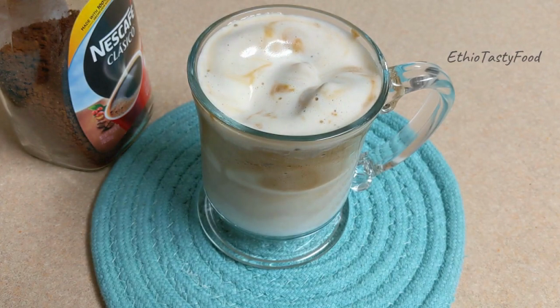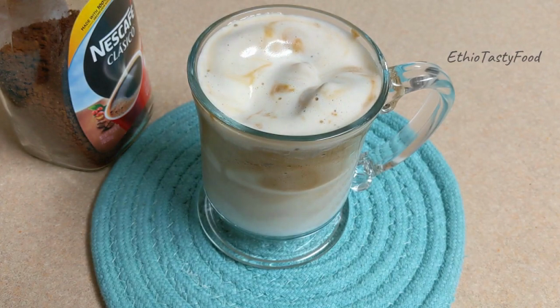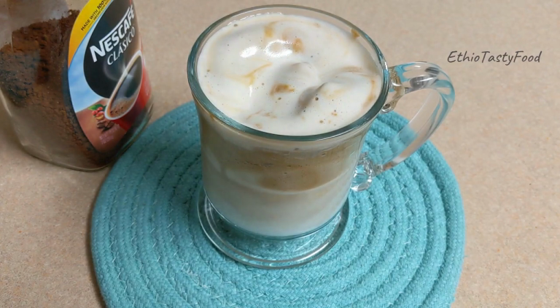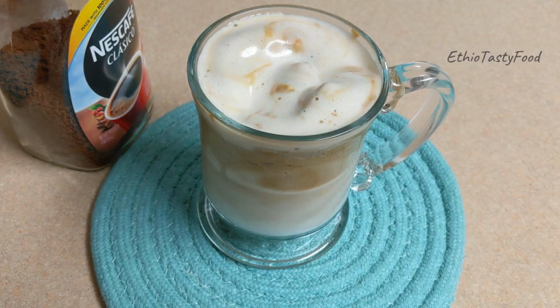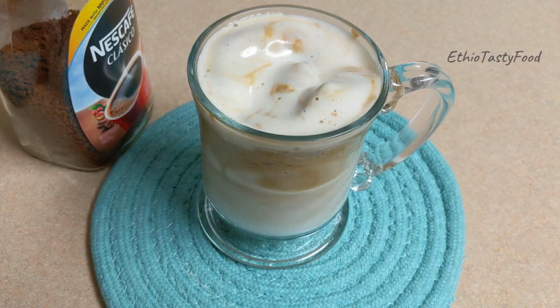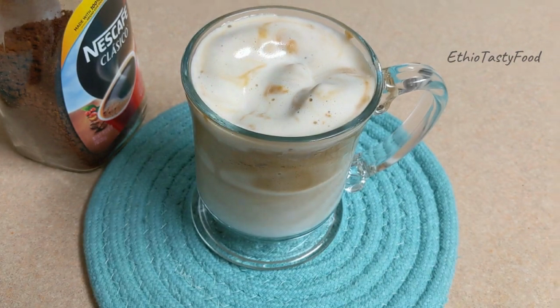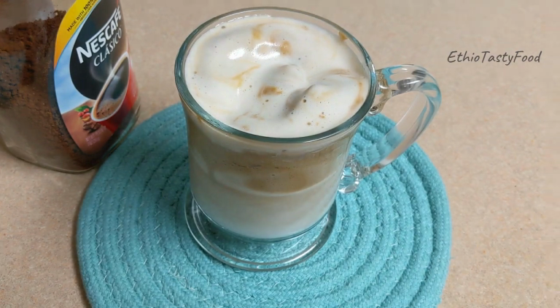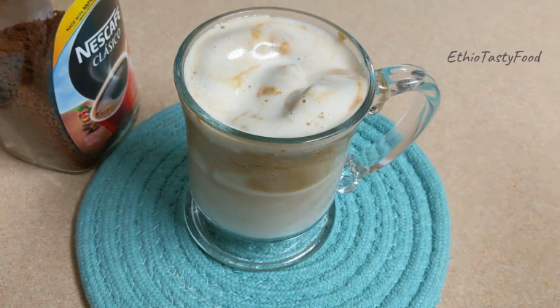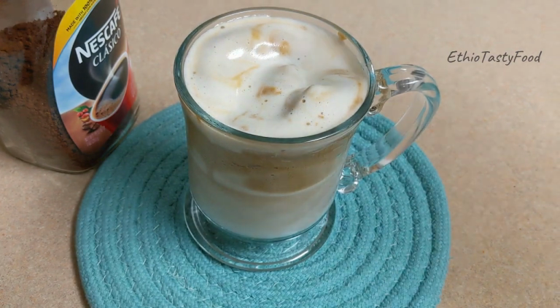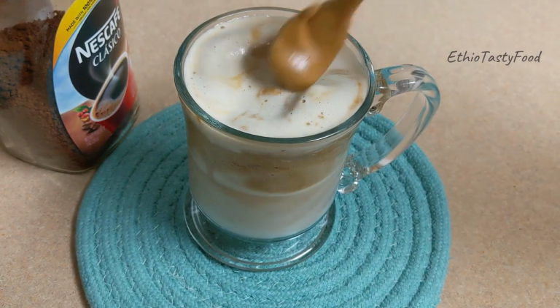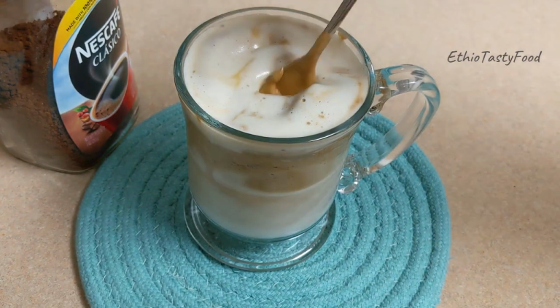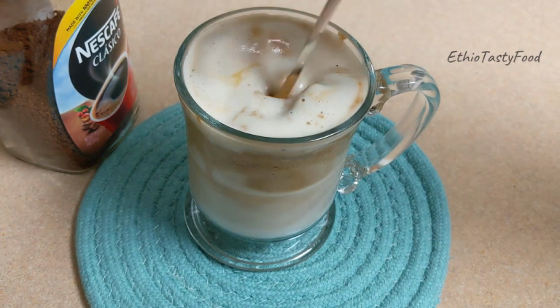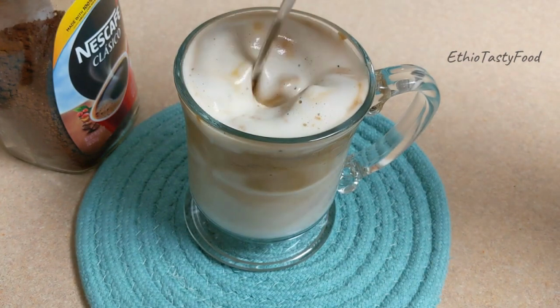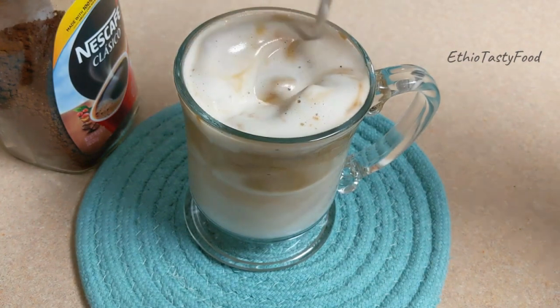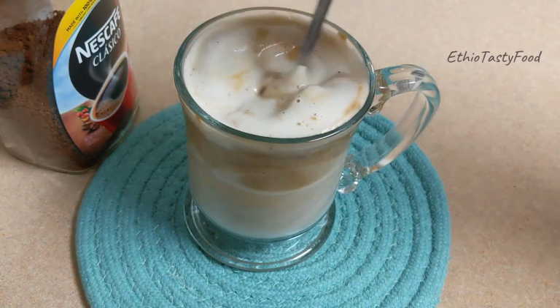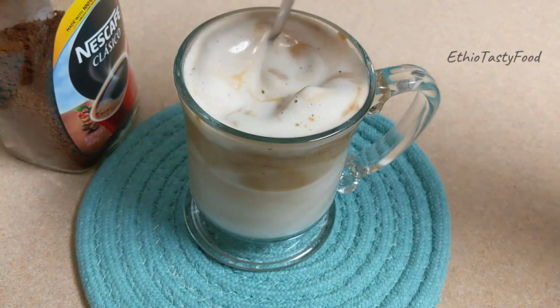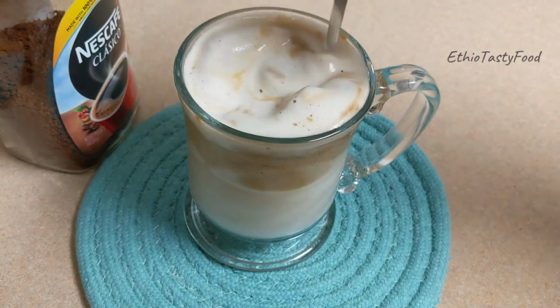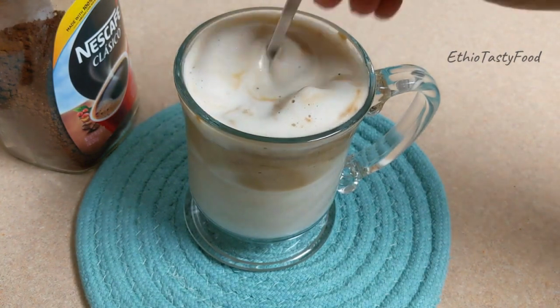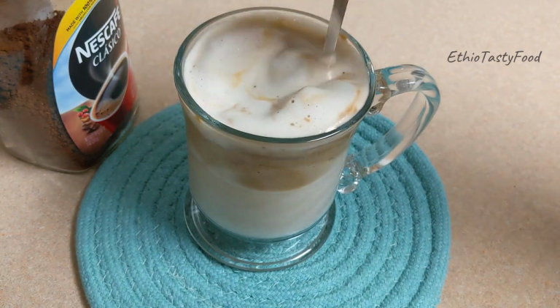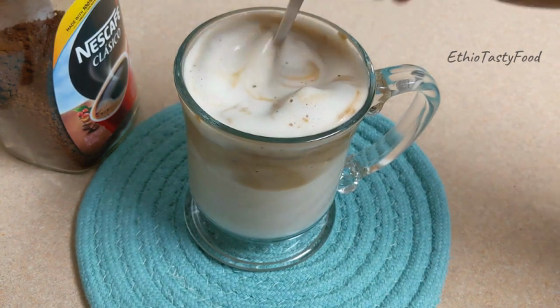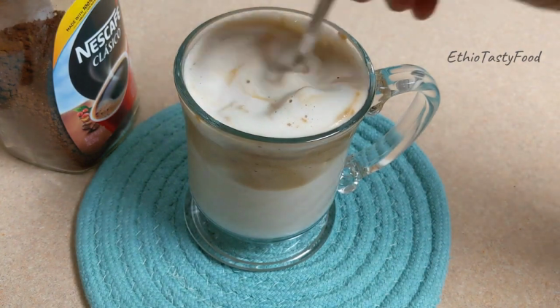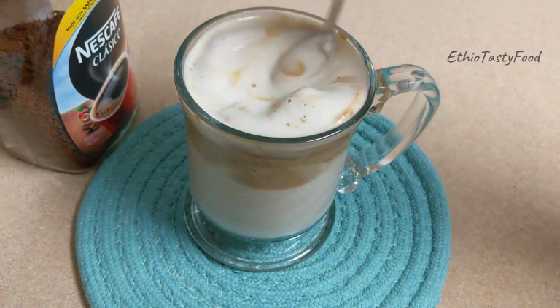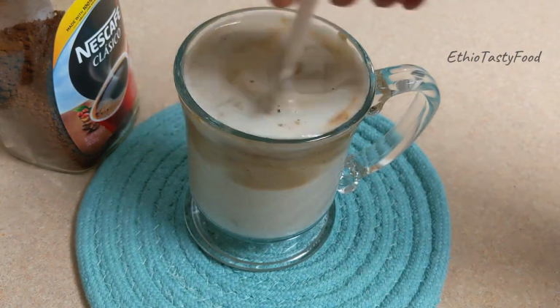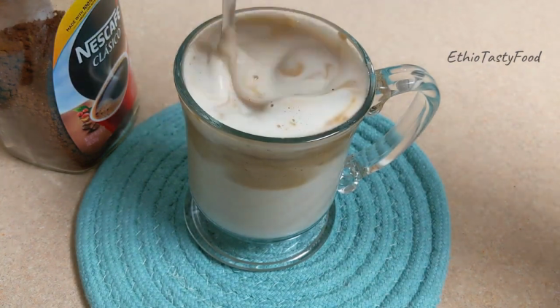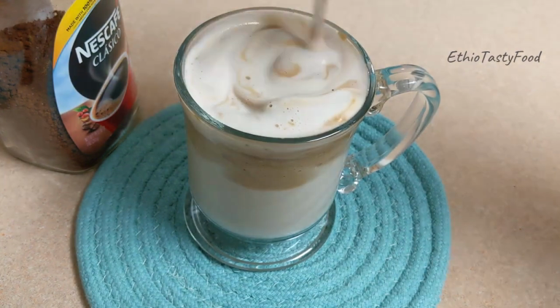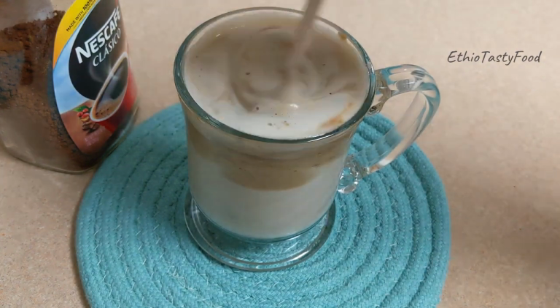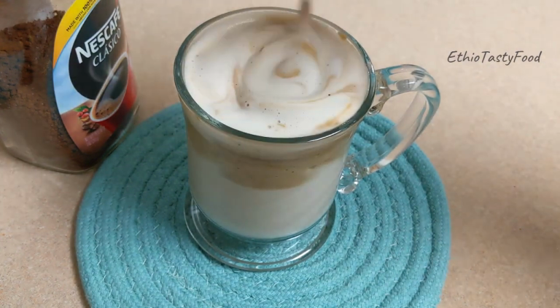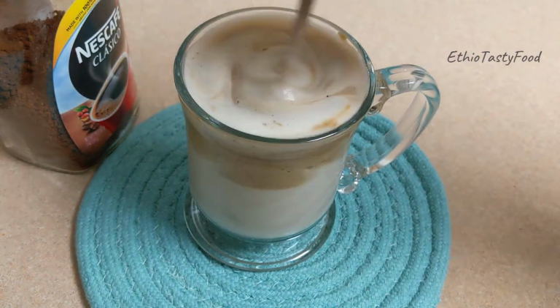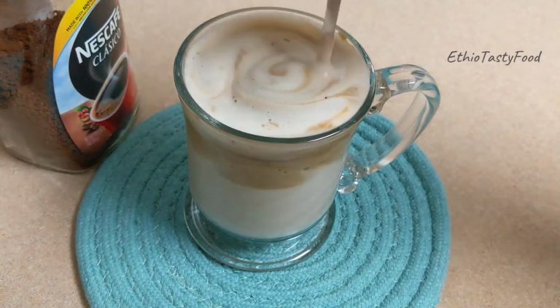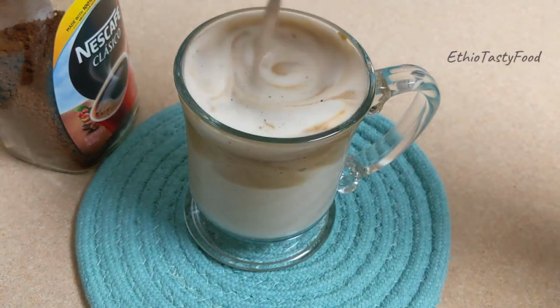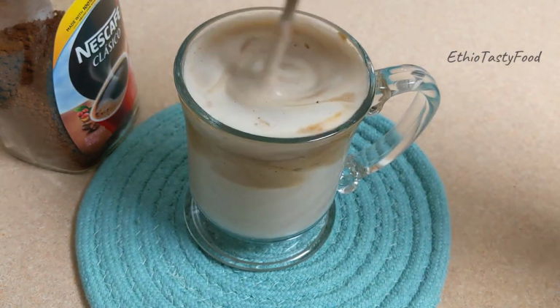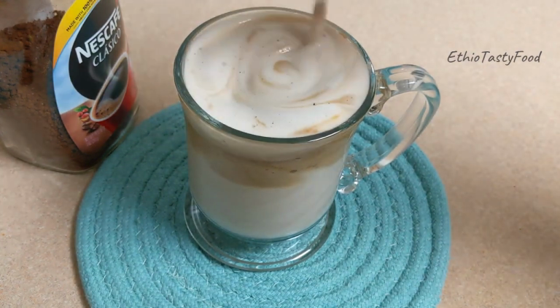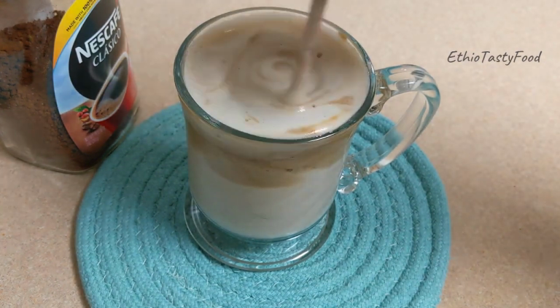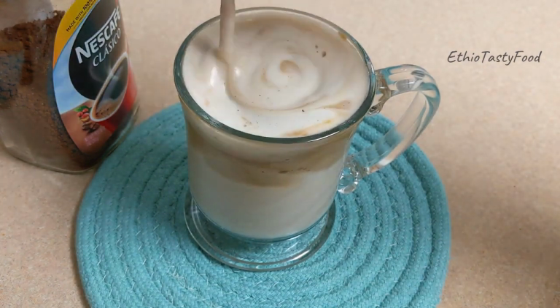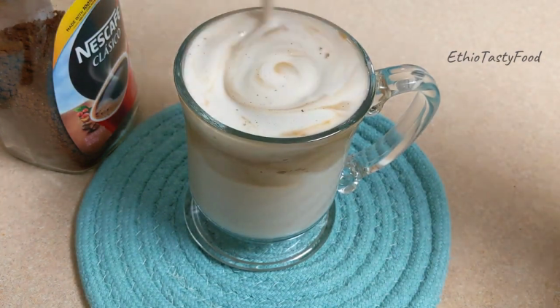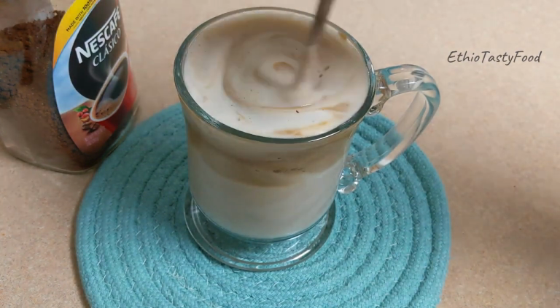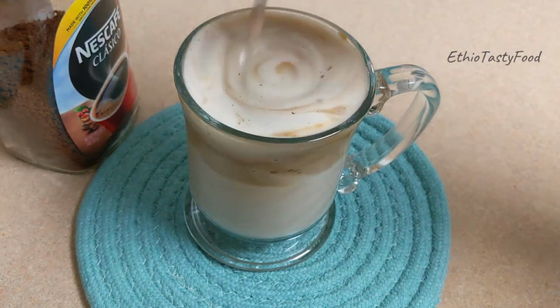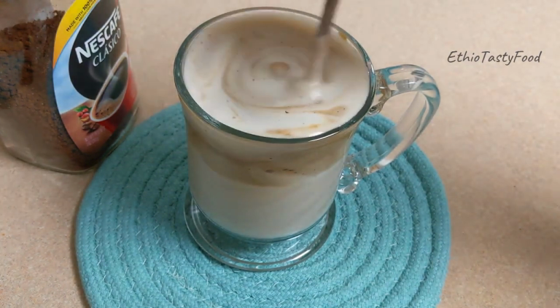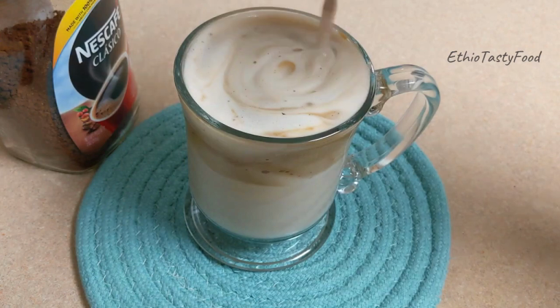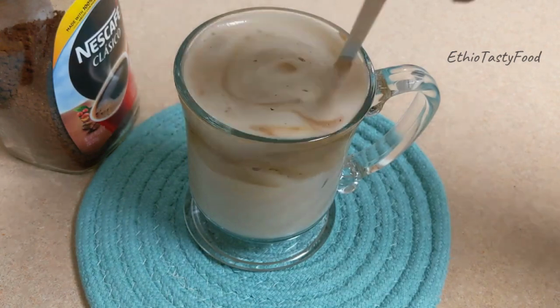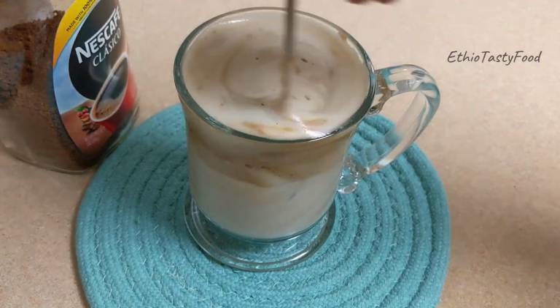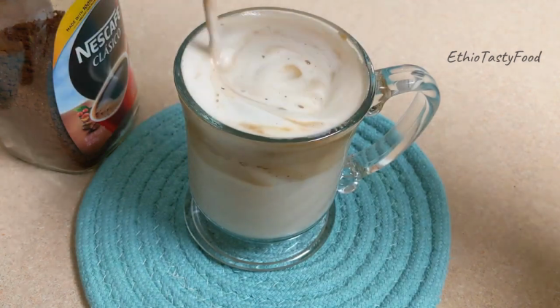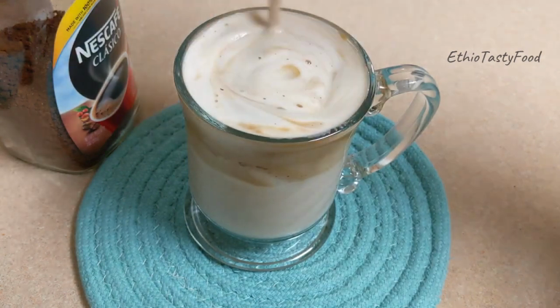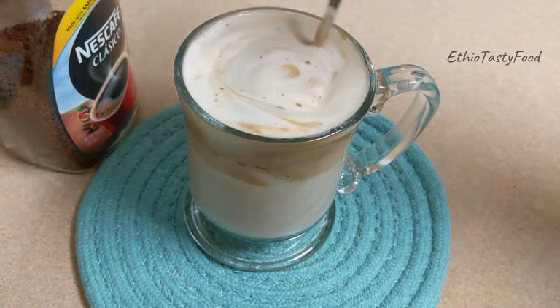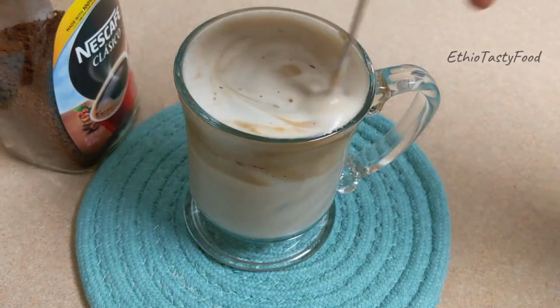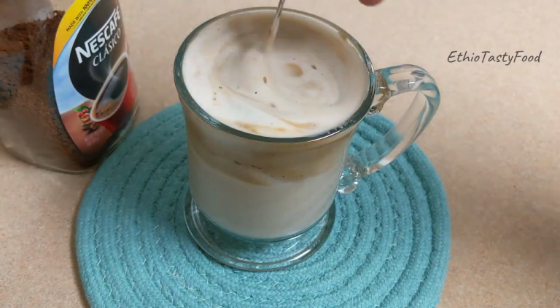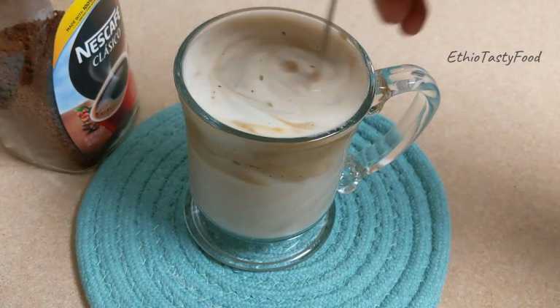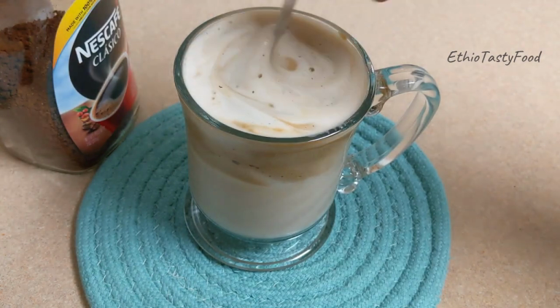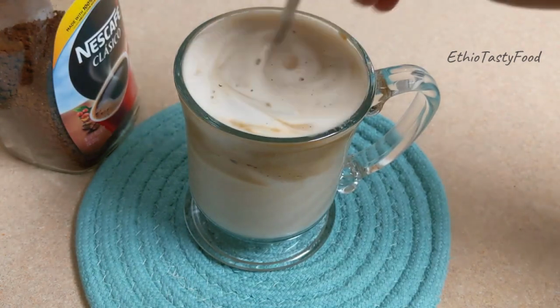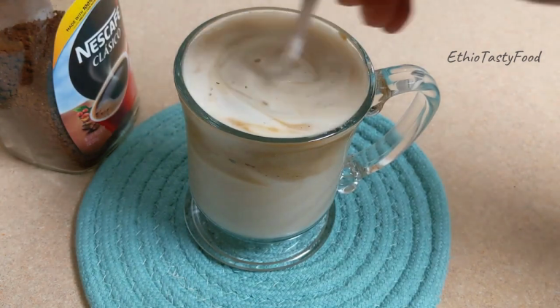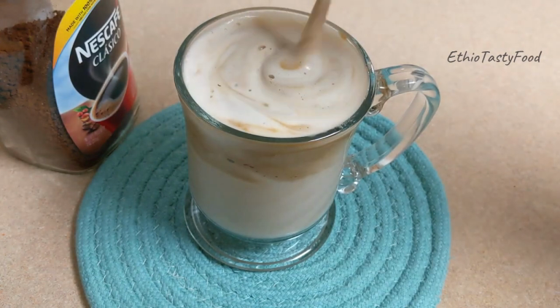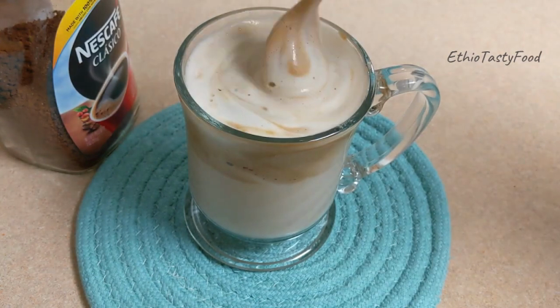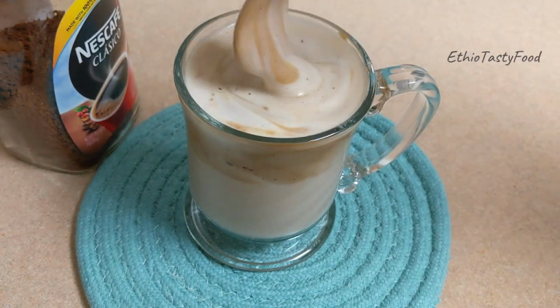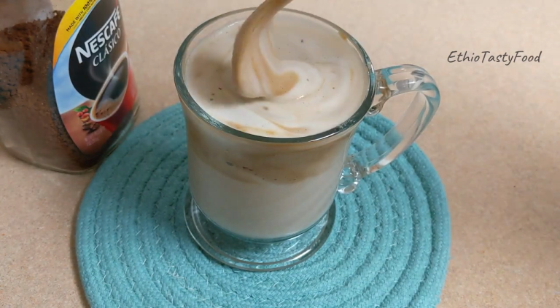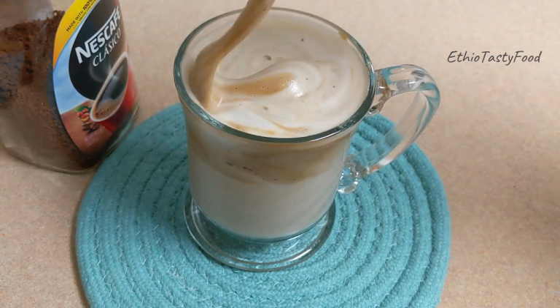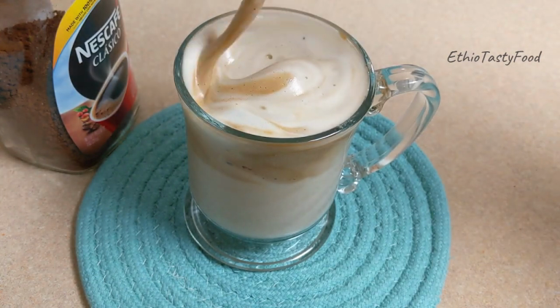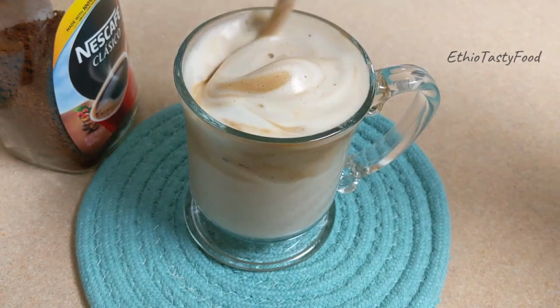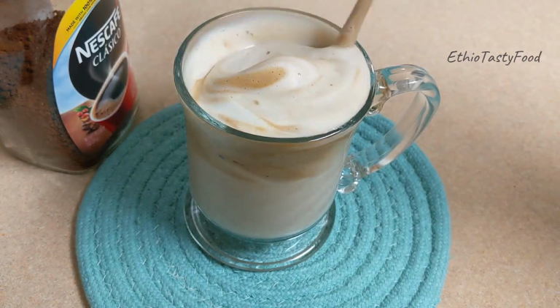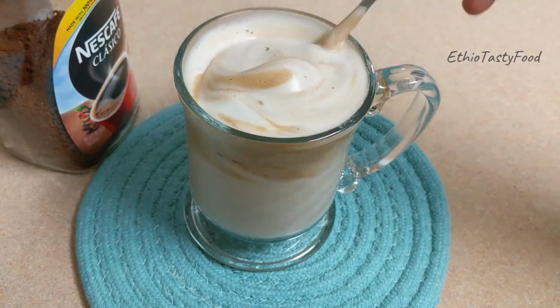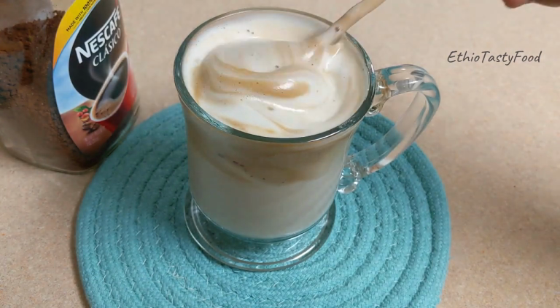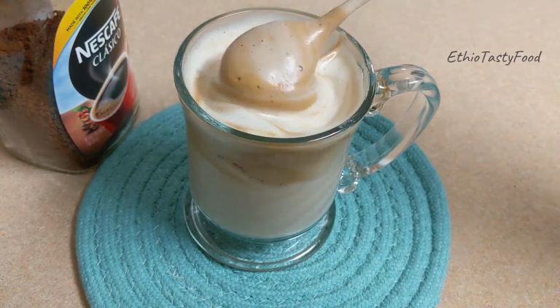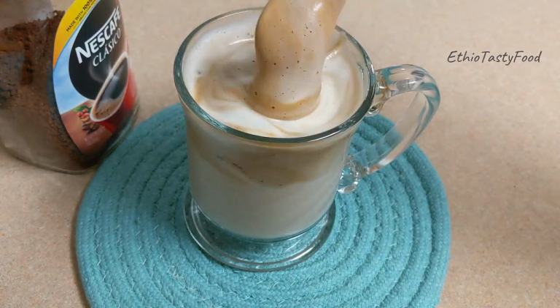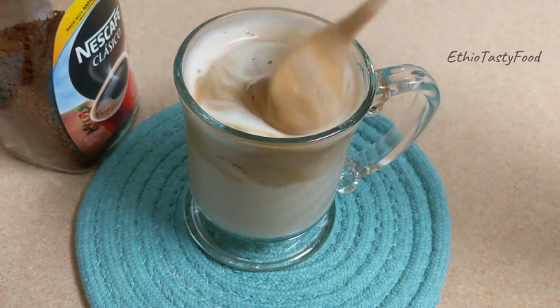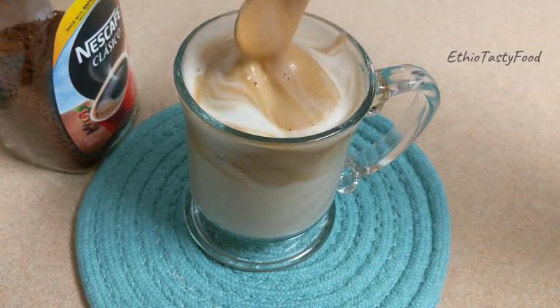Then we have to put the cup up and leave it overnight. When the stocking is too soft, we can be ready.